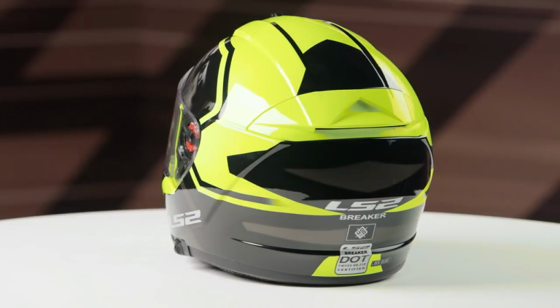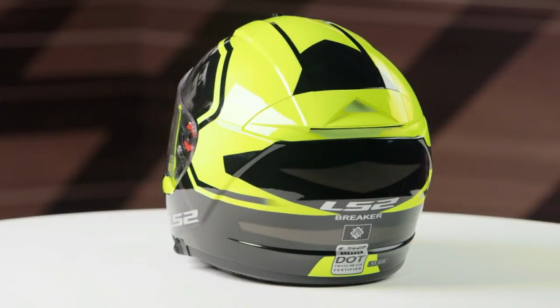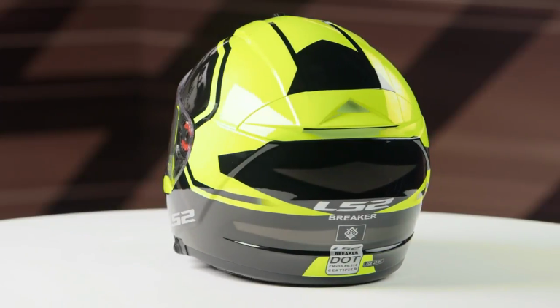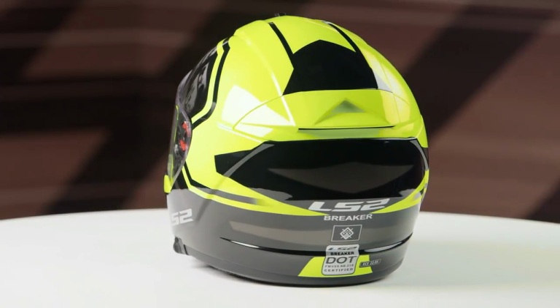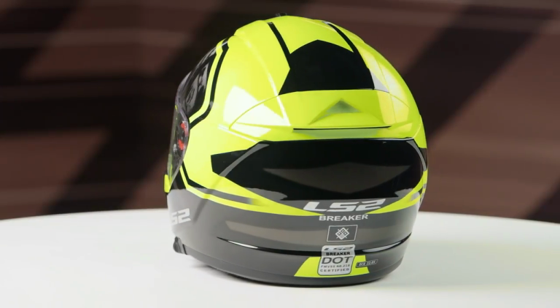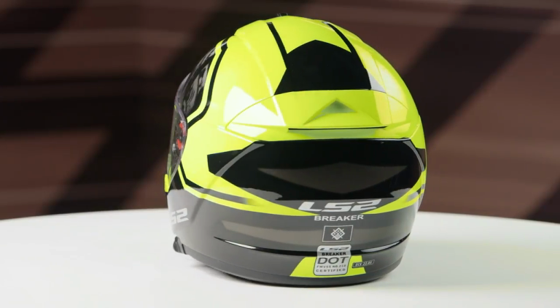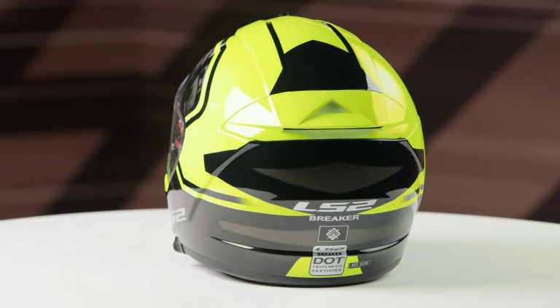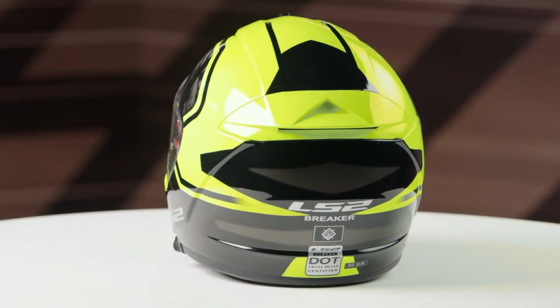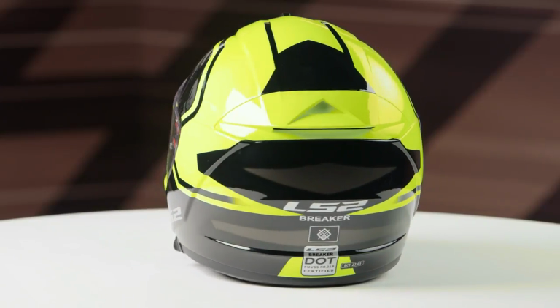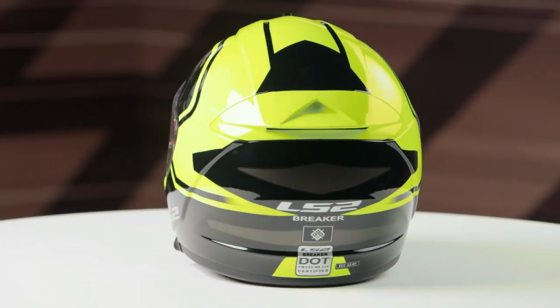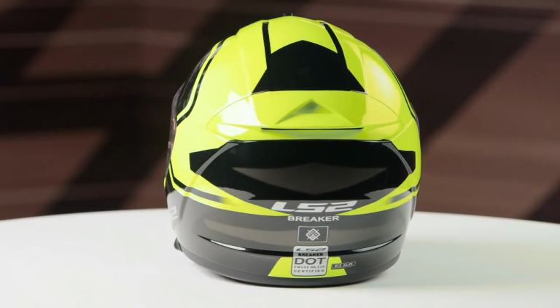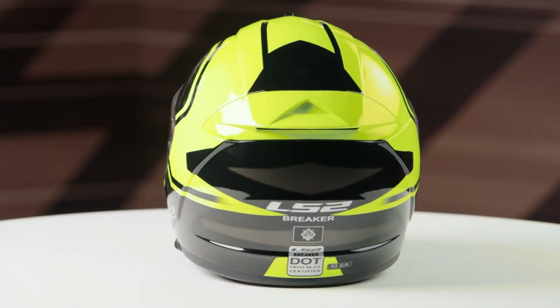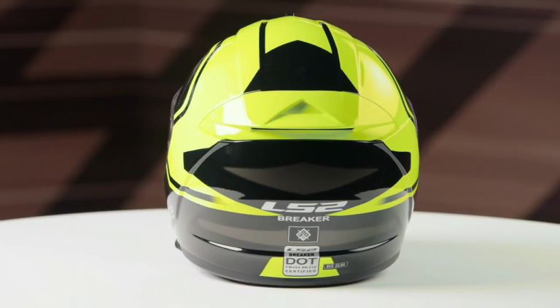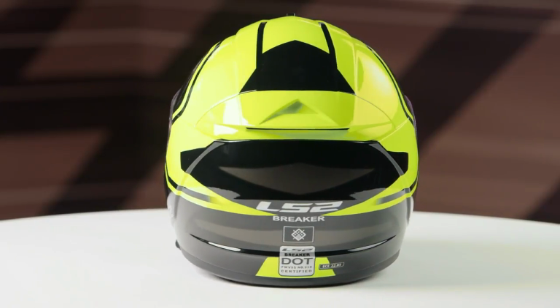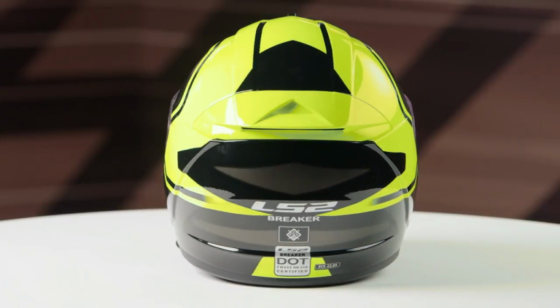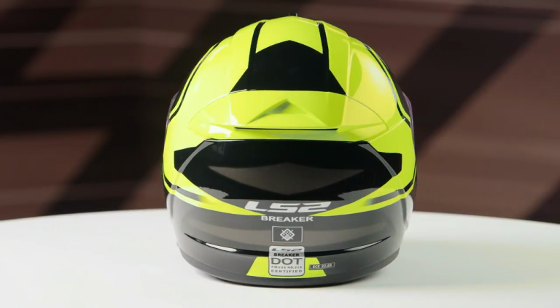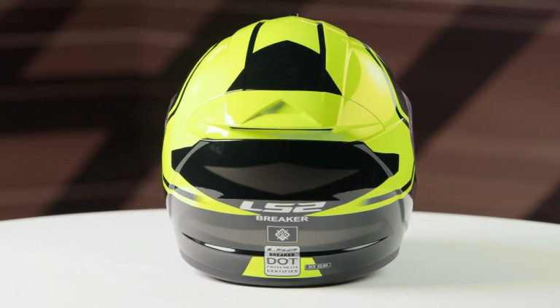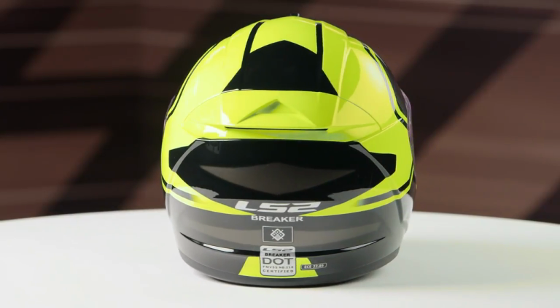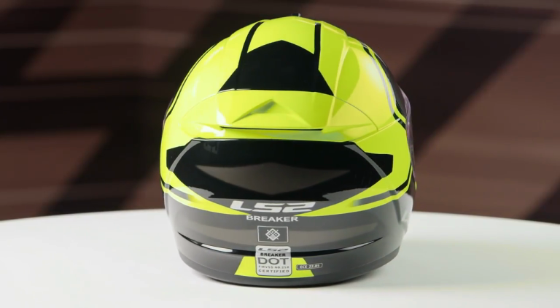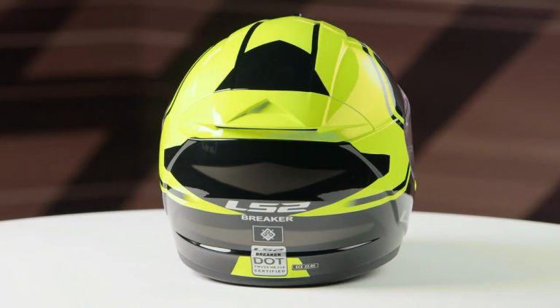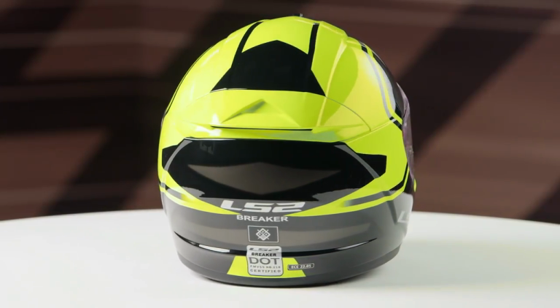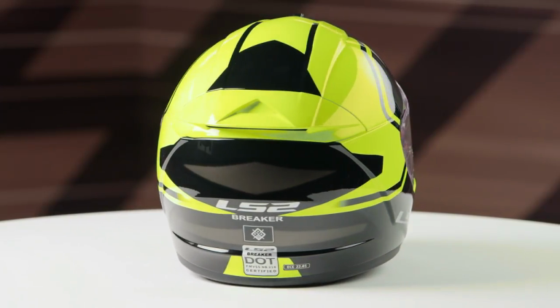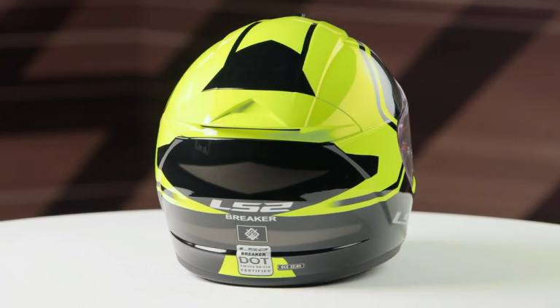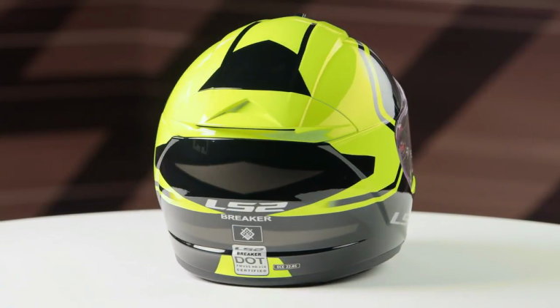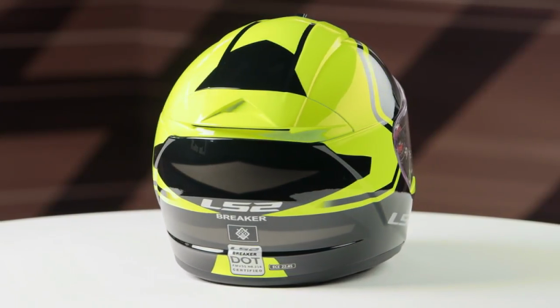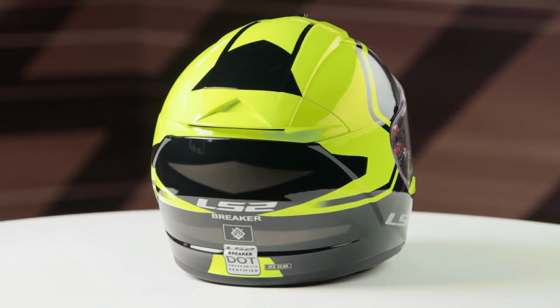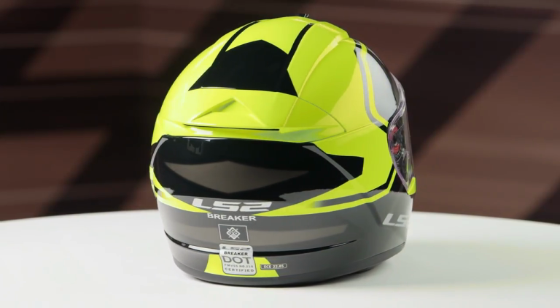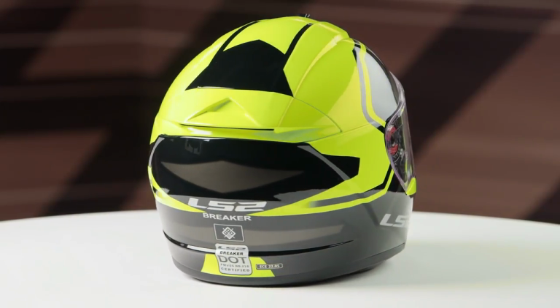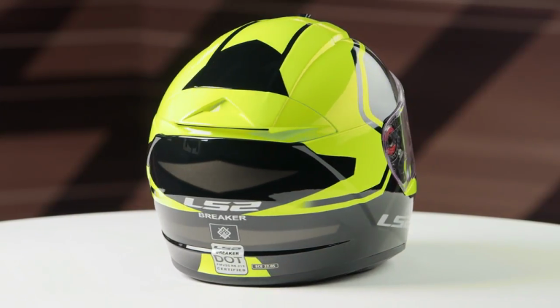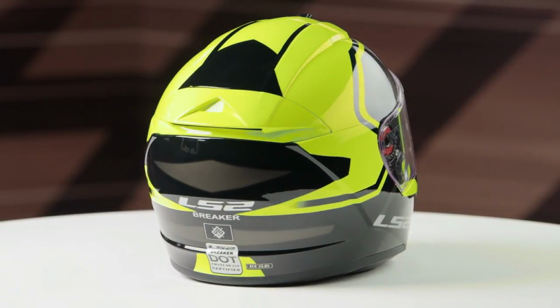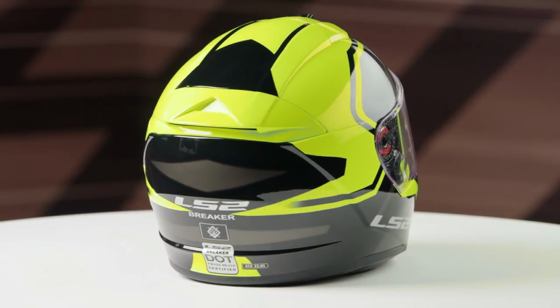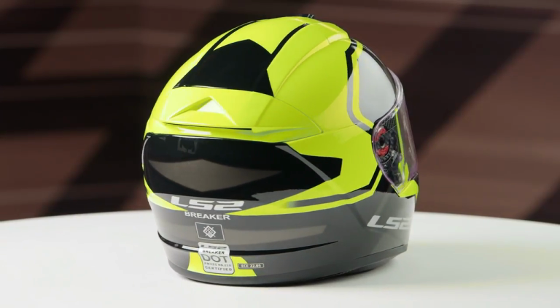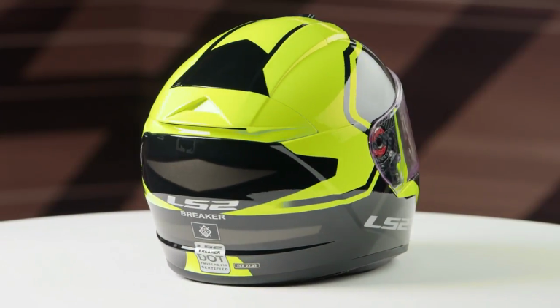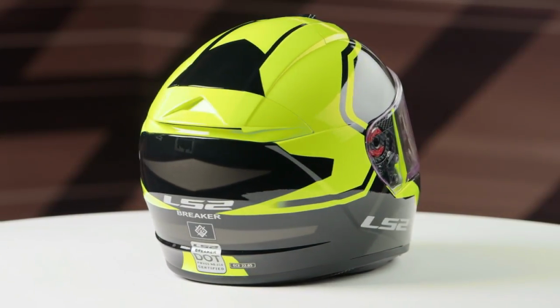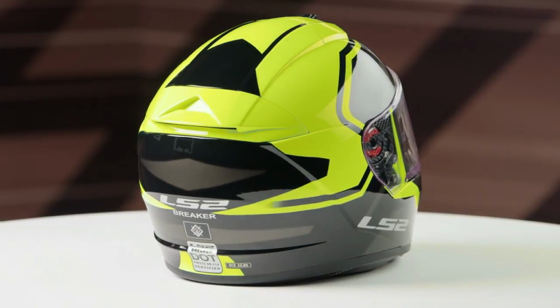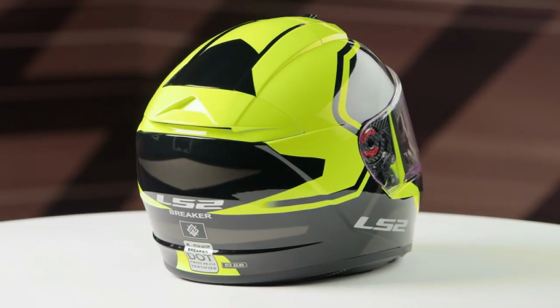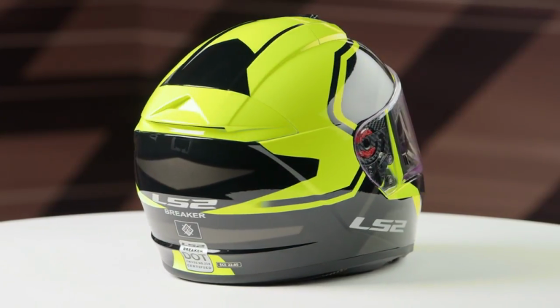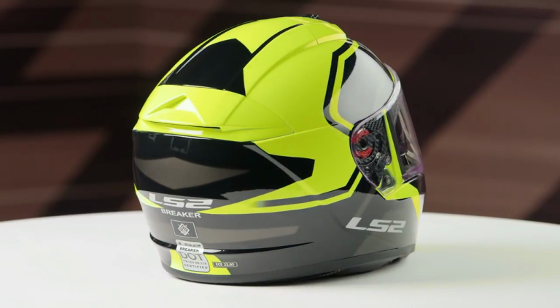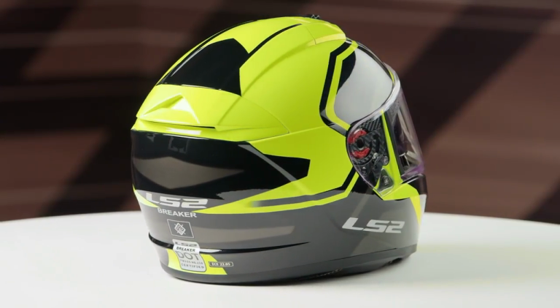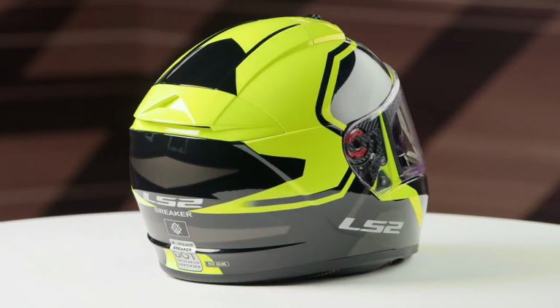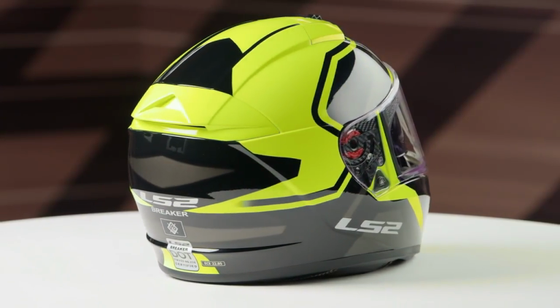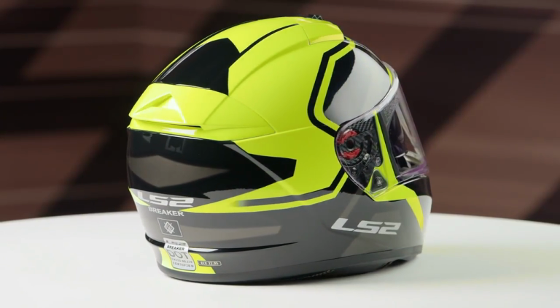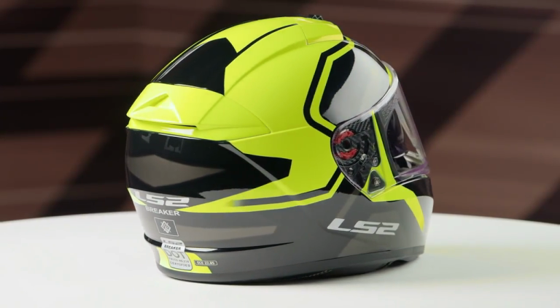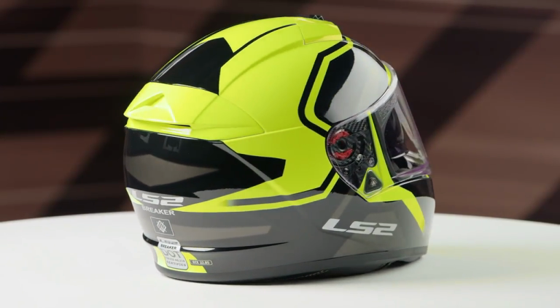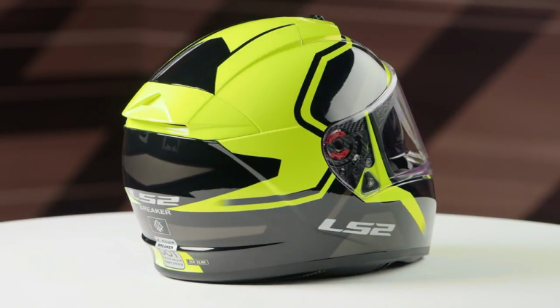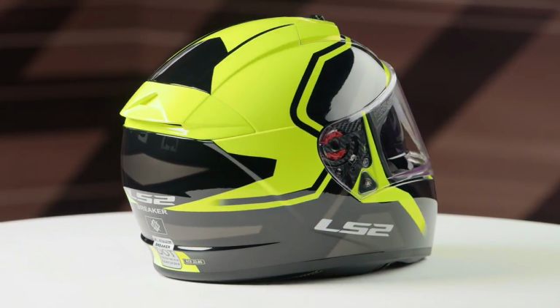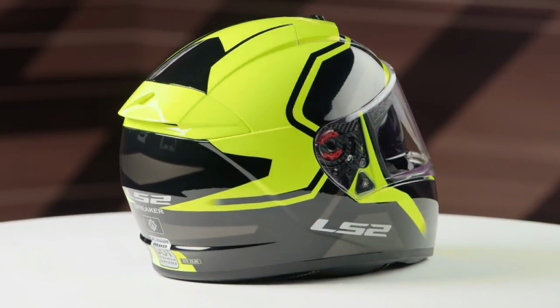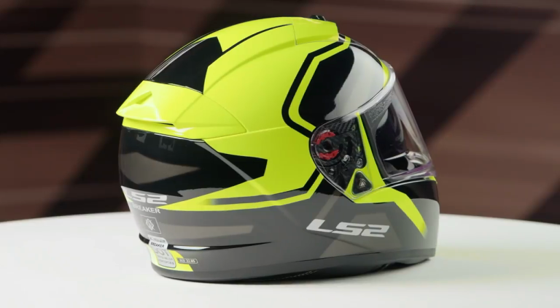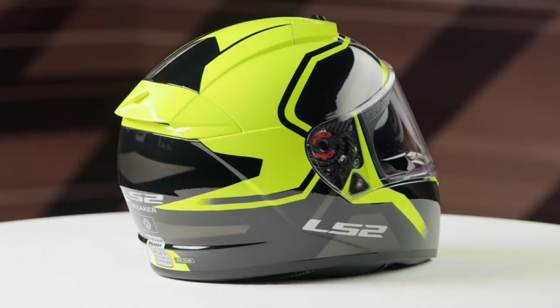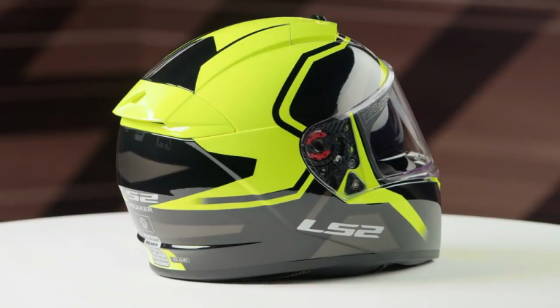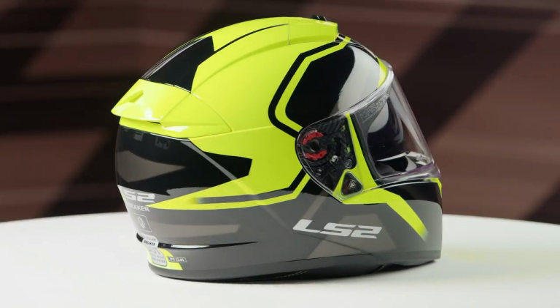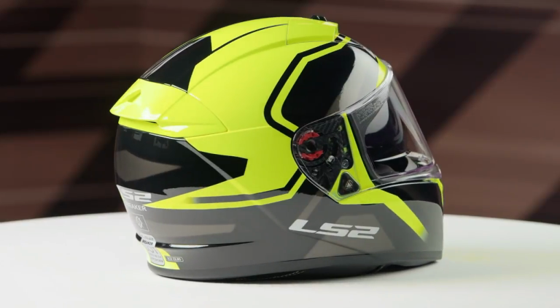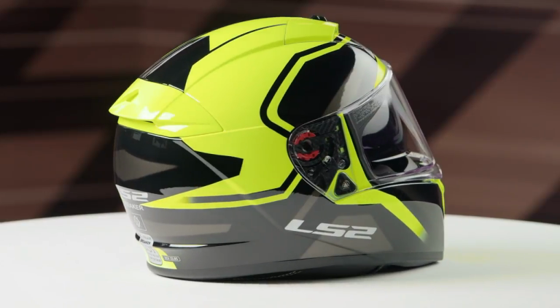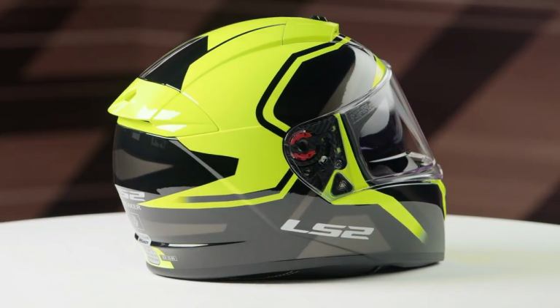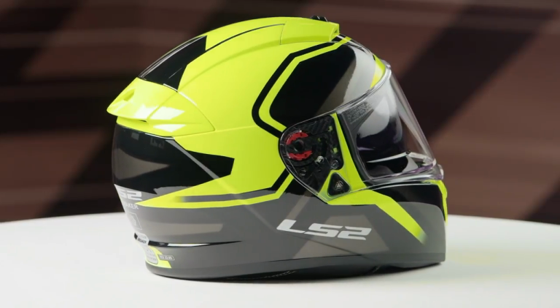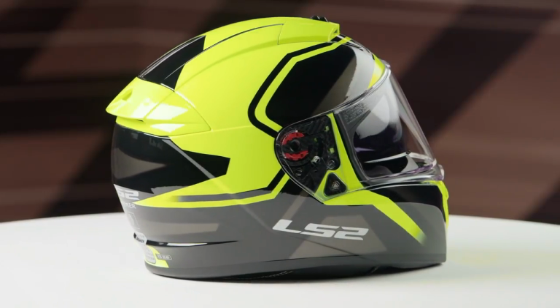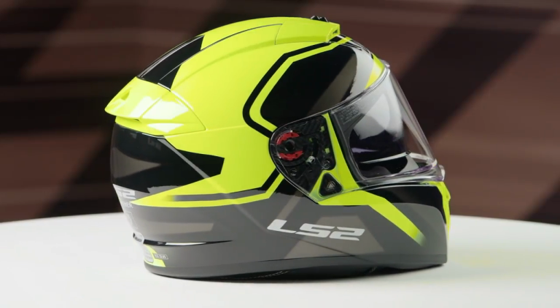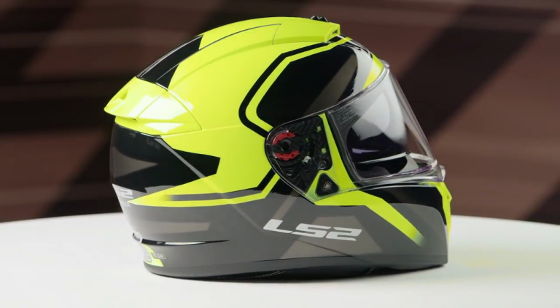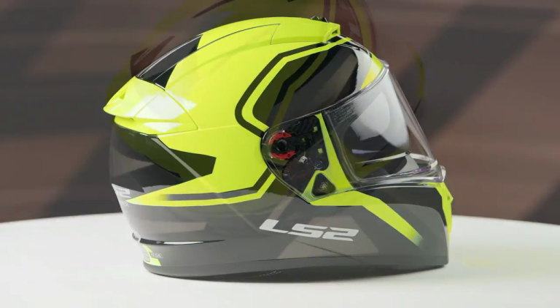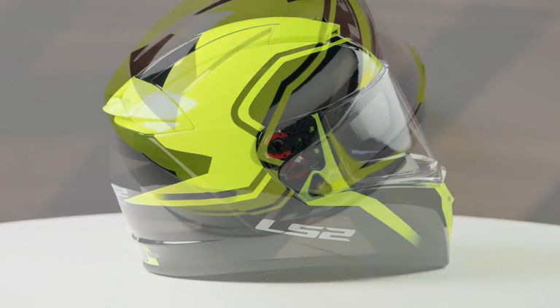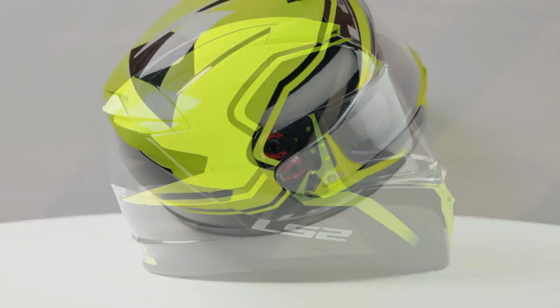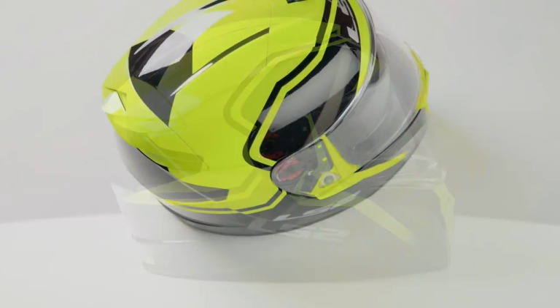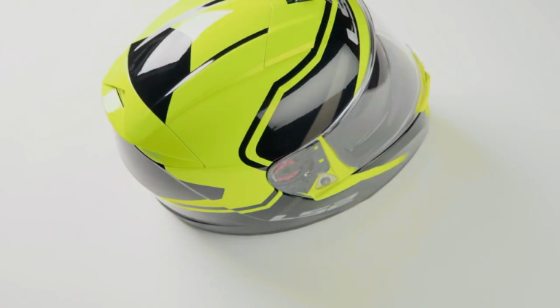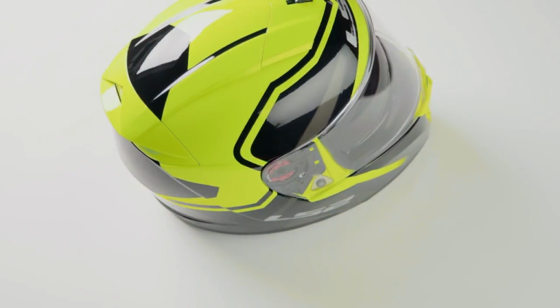When we threw this bad boy on the scale, it came in at three pounds, eight ounces in a large, and it carries a DOT safety rating.